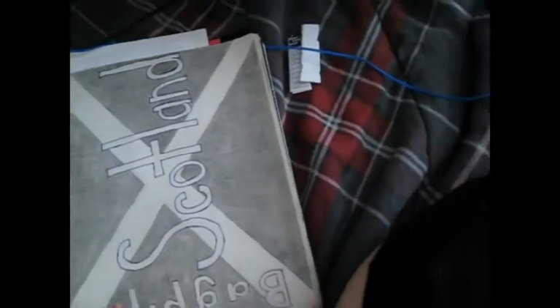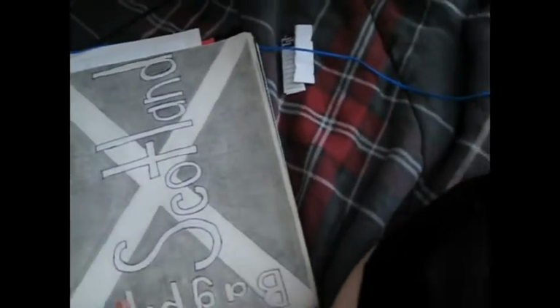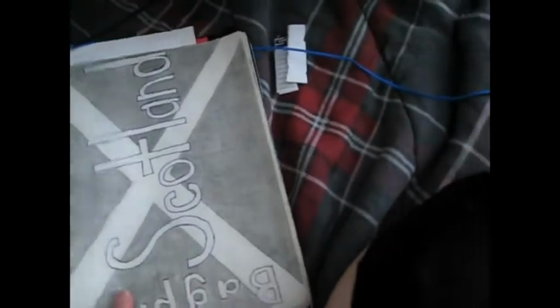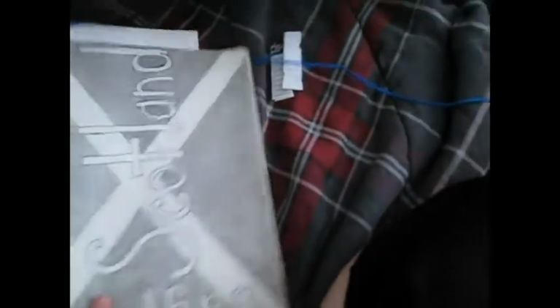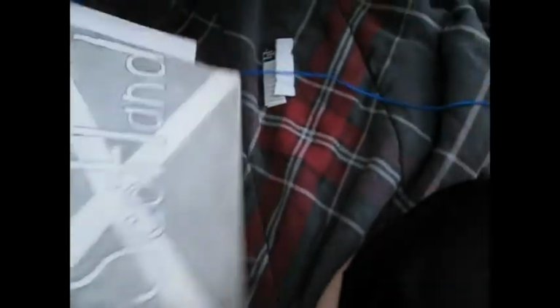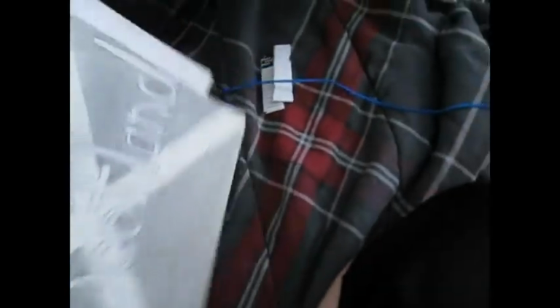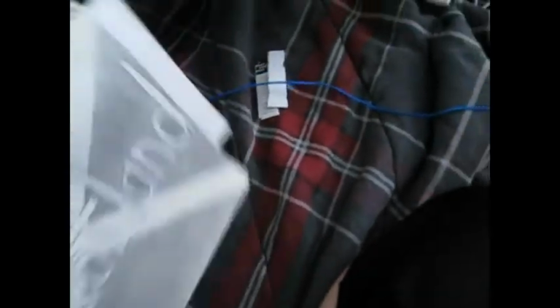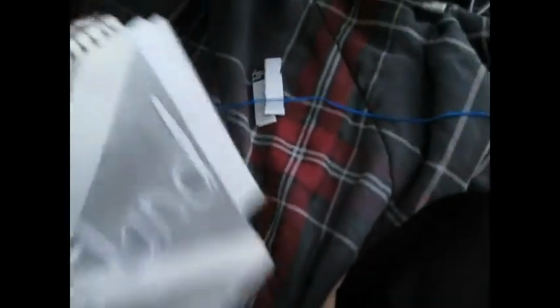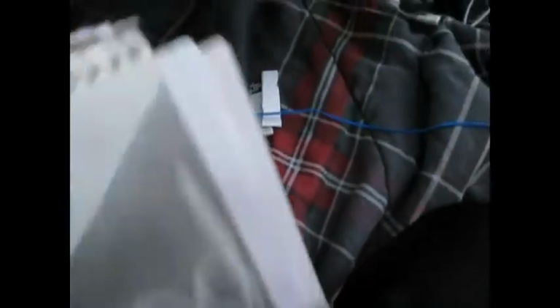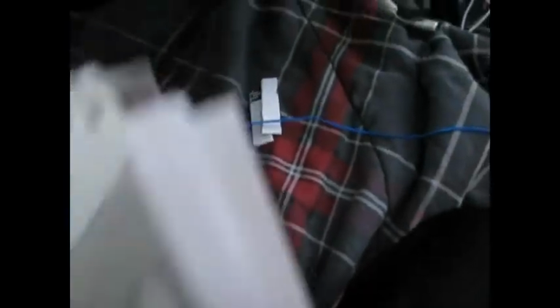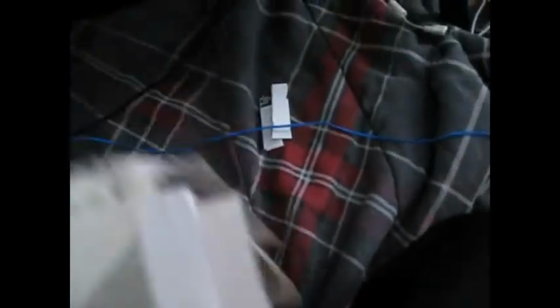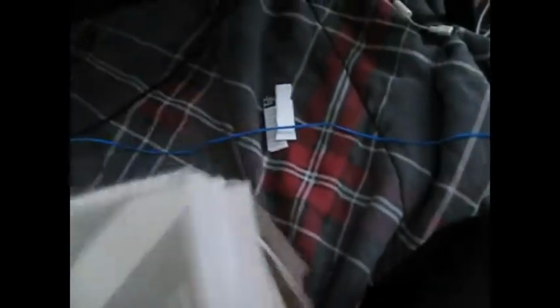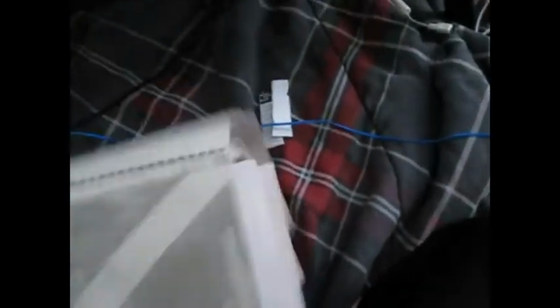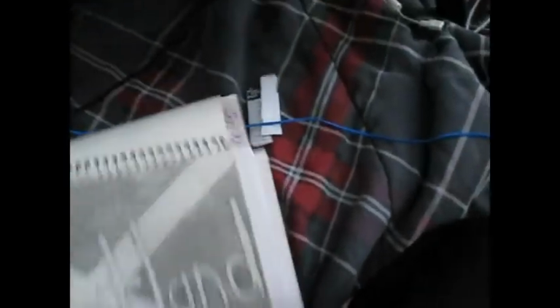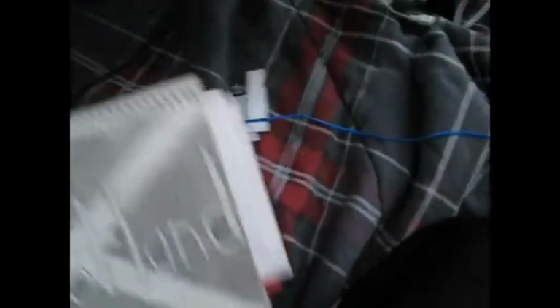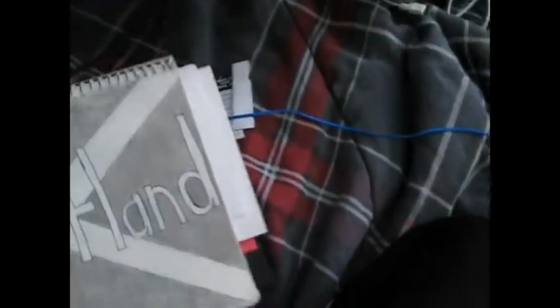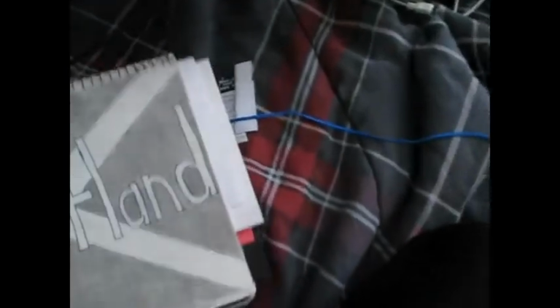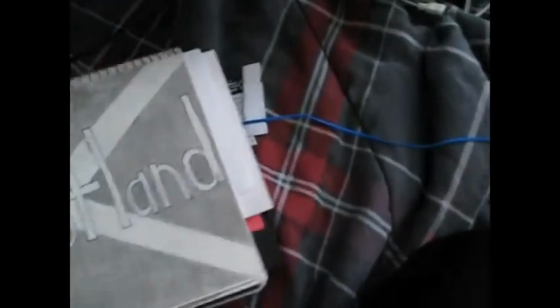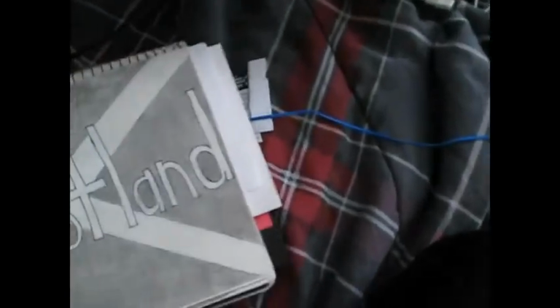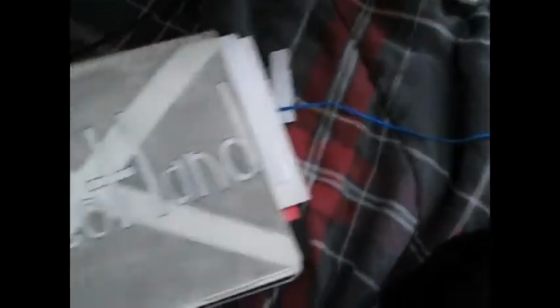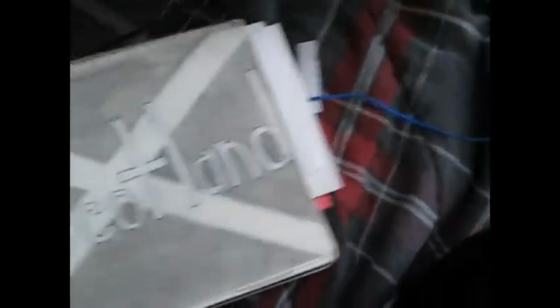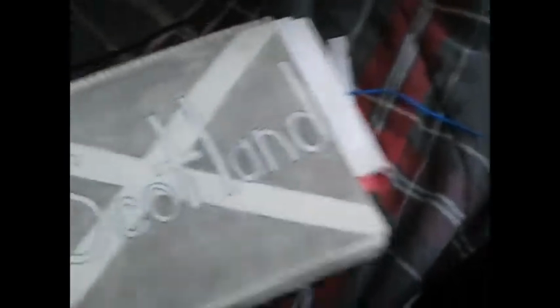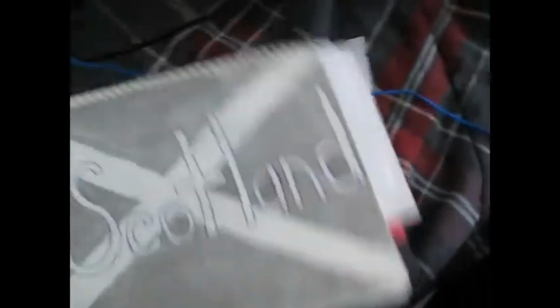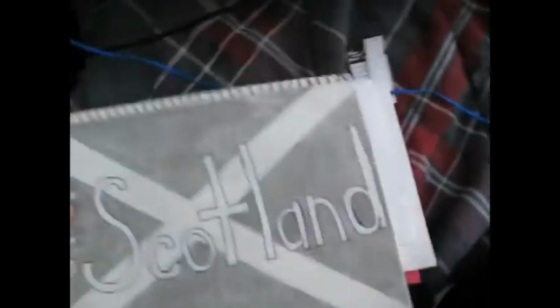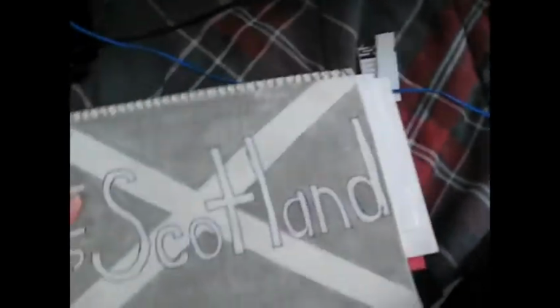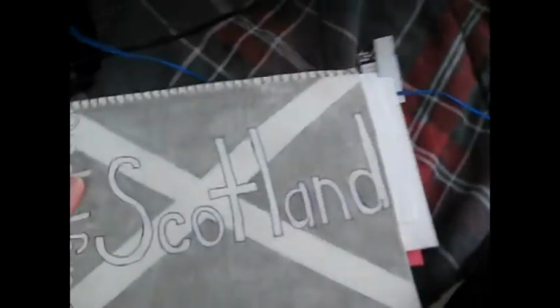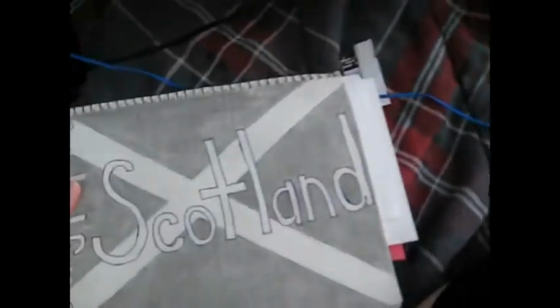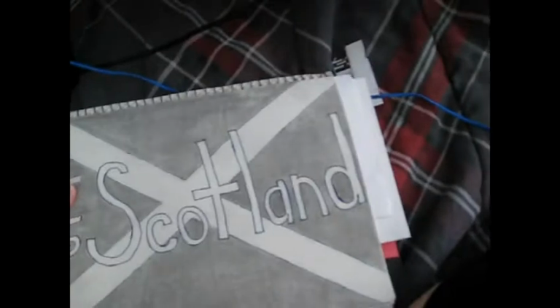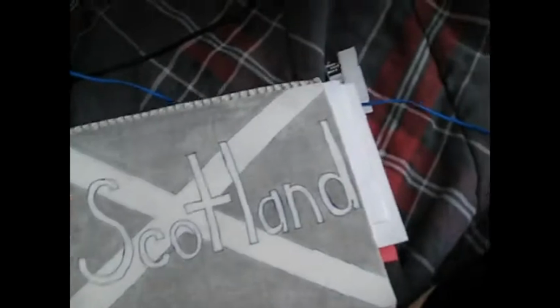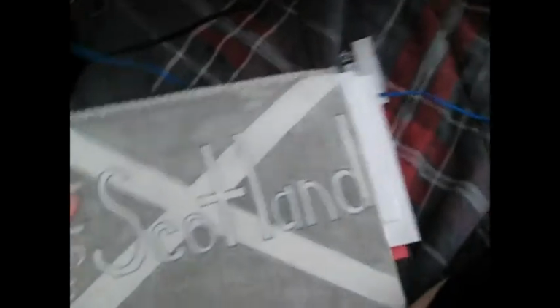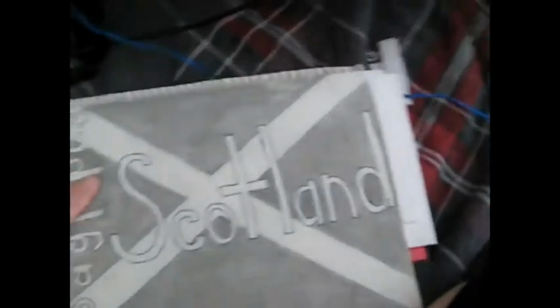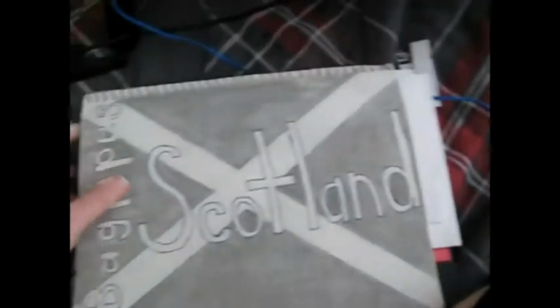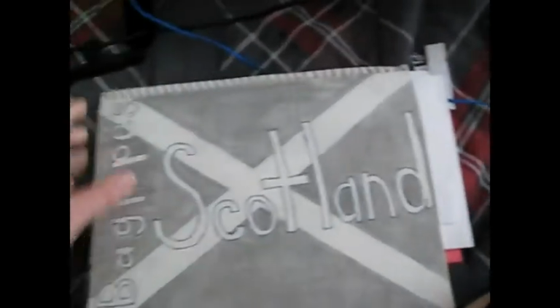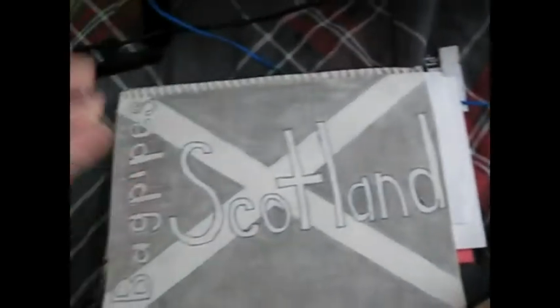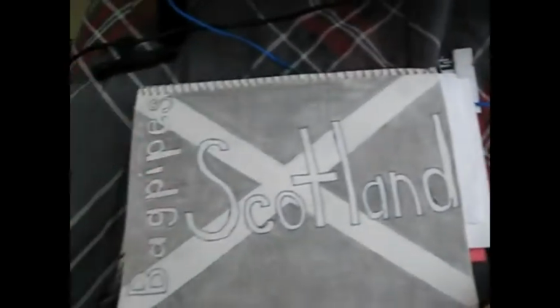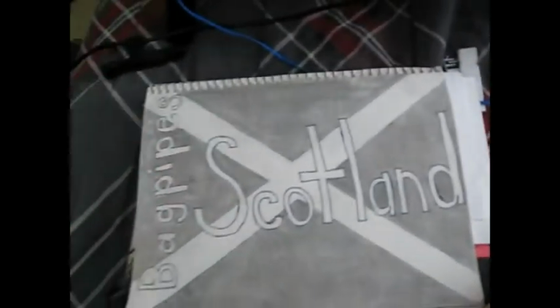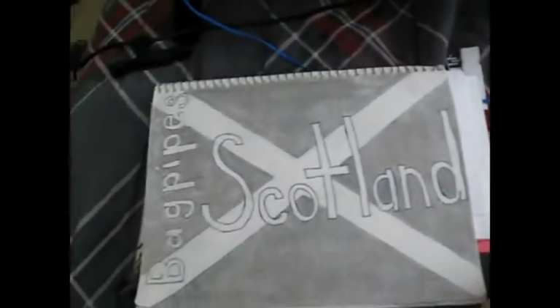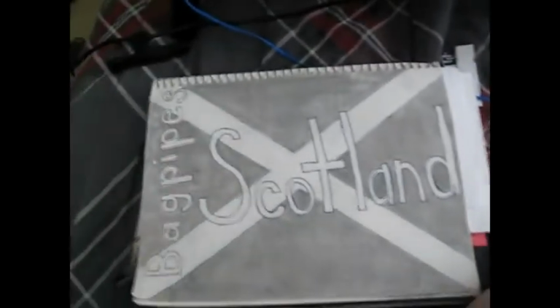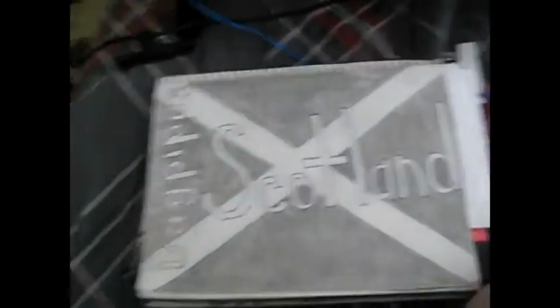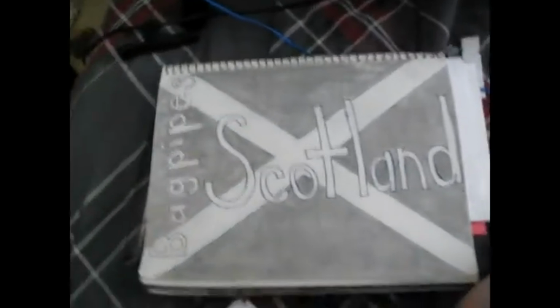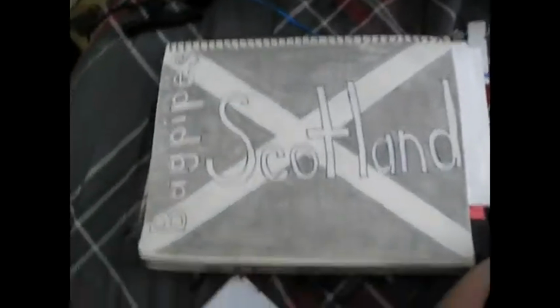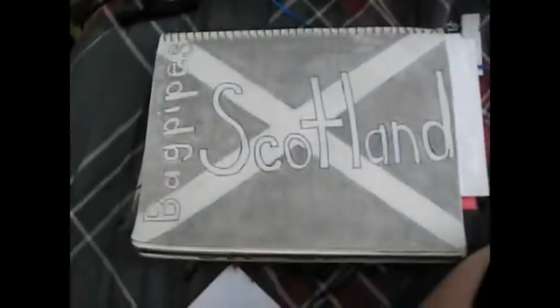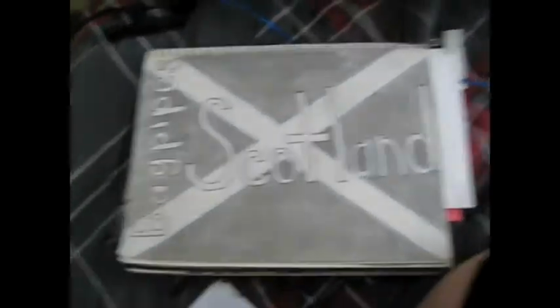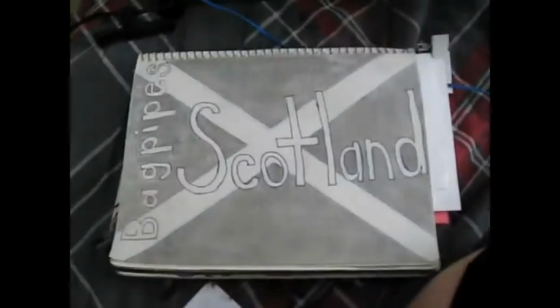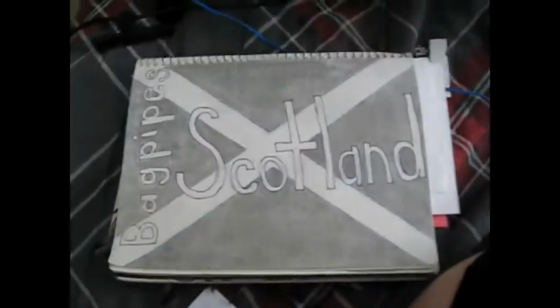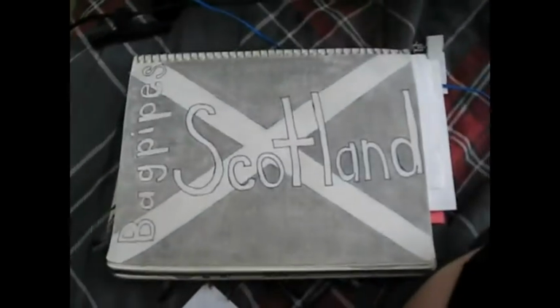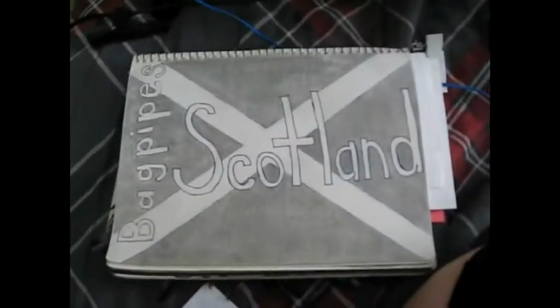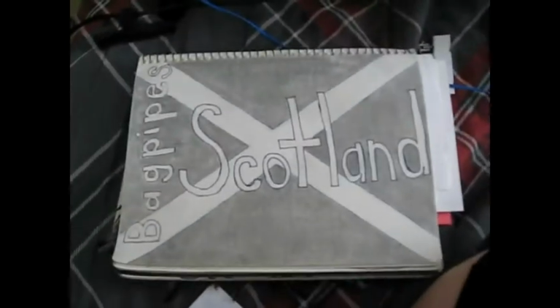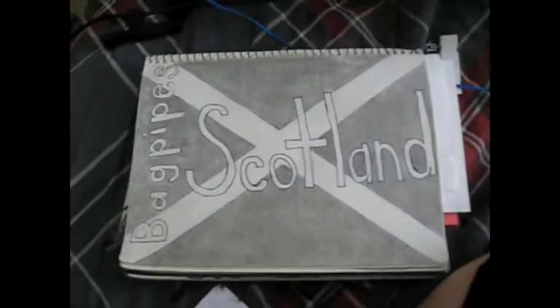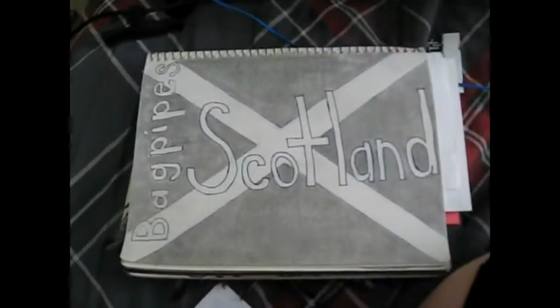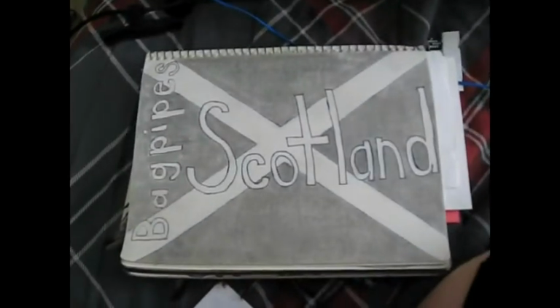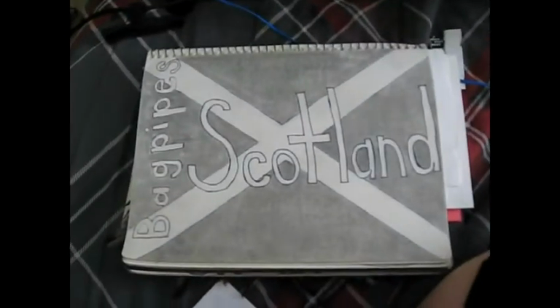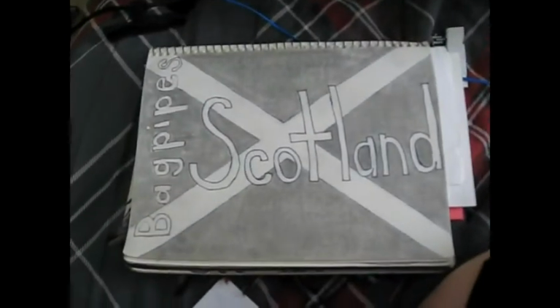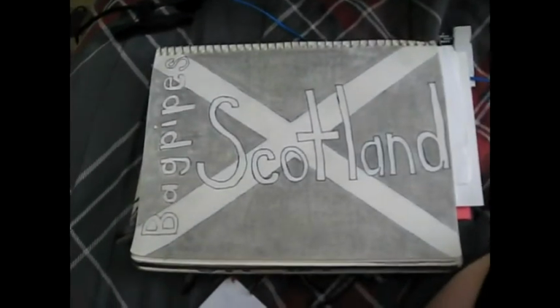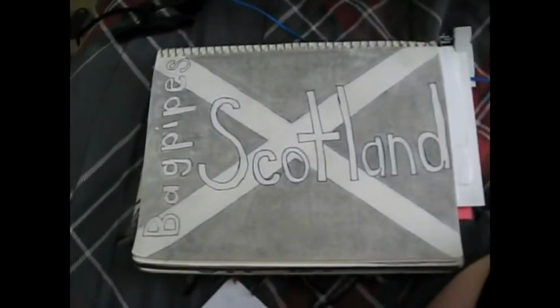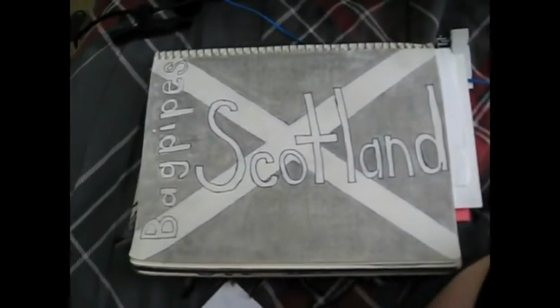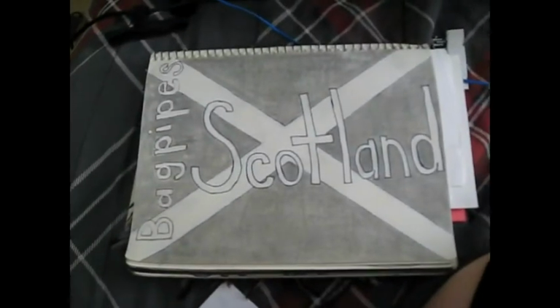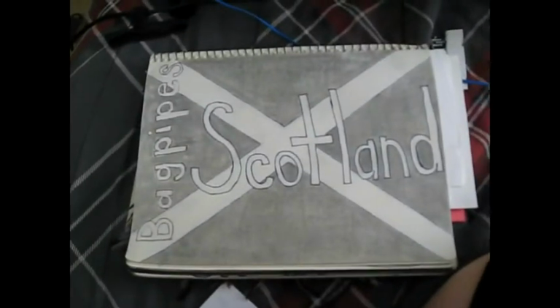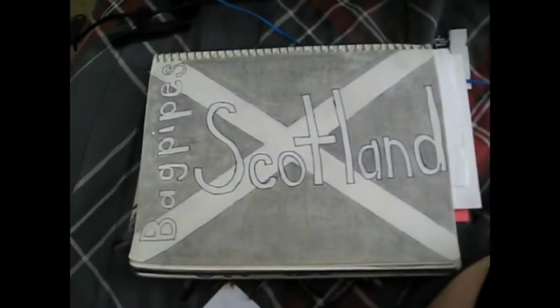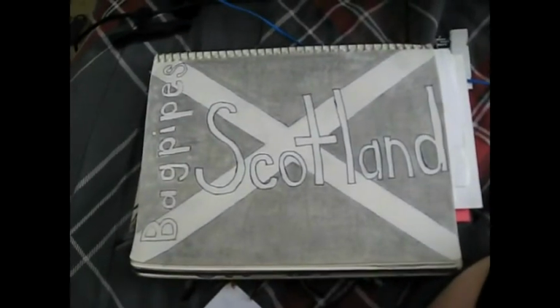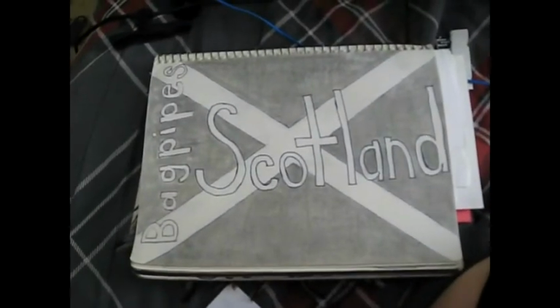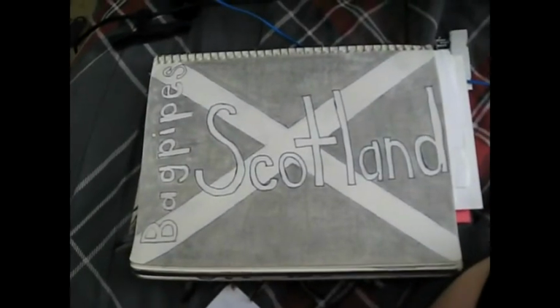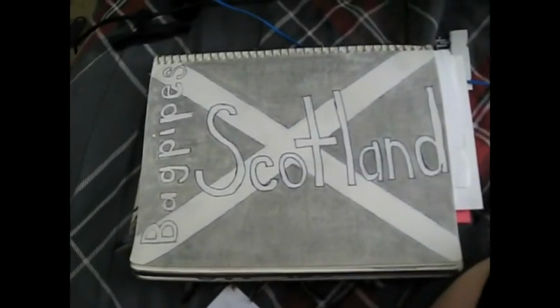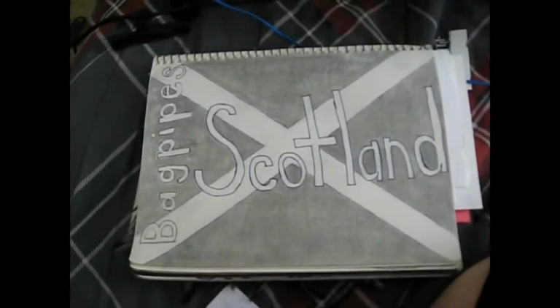If any of my friends or family are watching this — I am part Scottish. So, as you can tell.